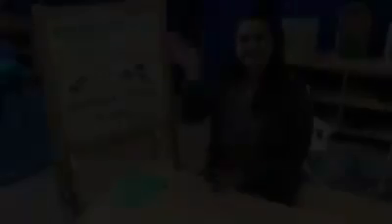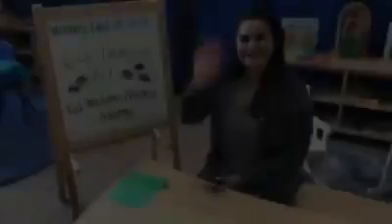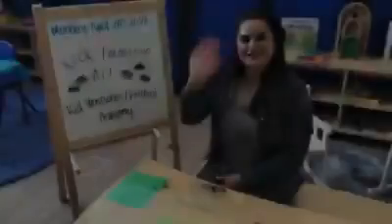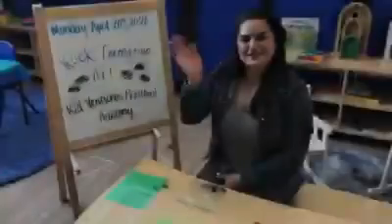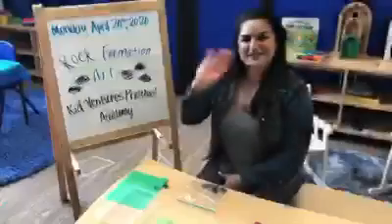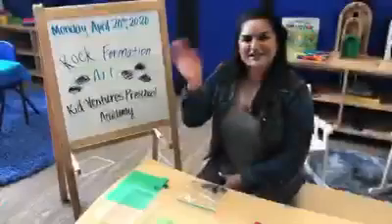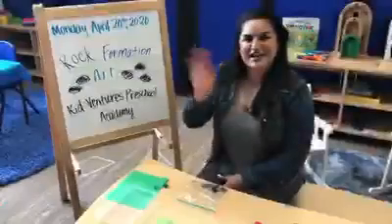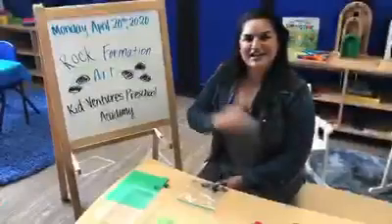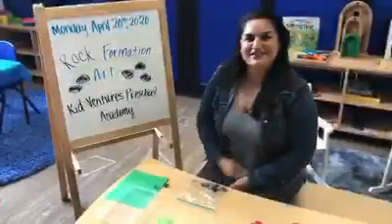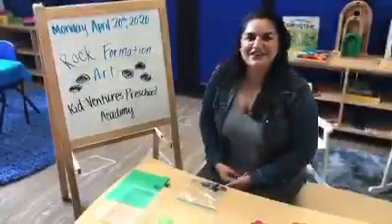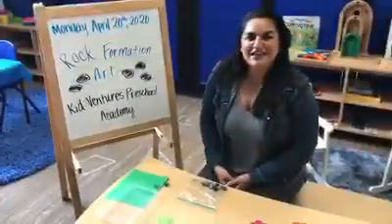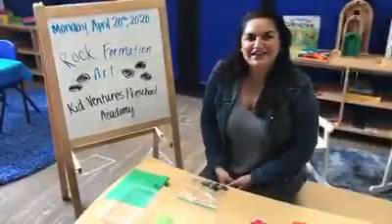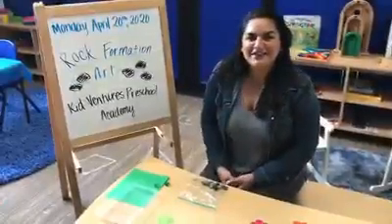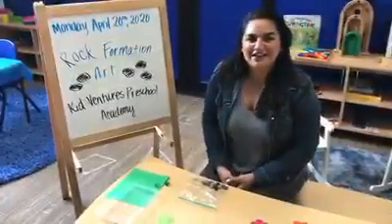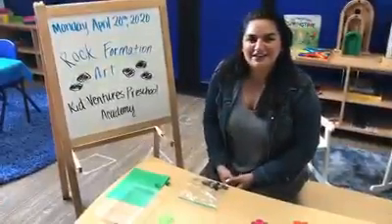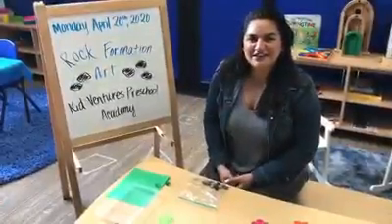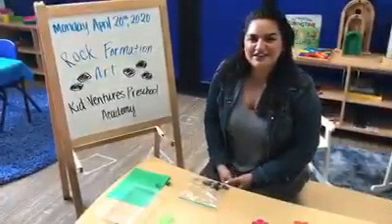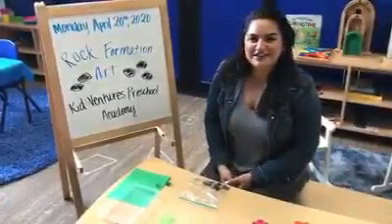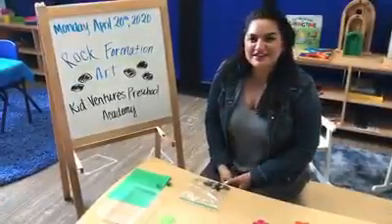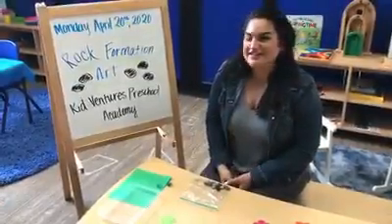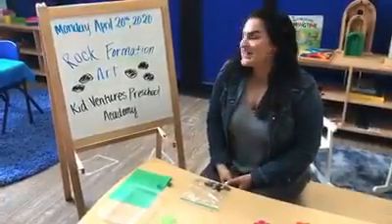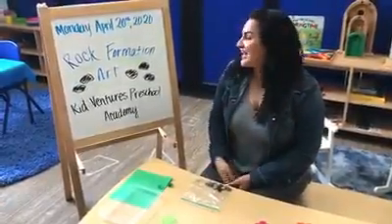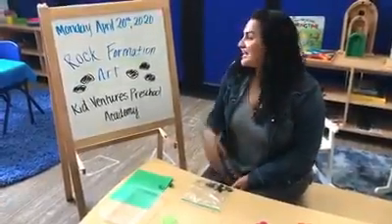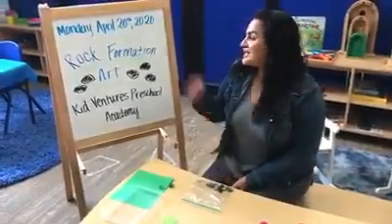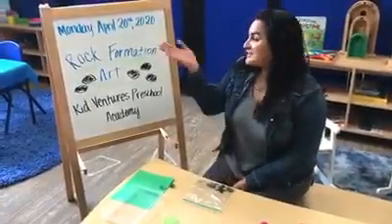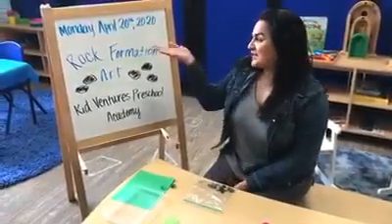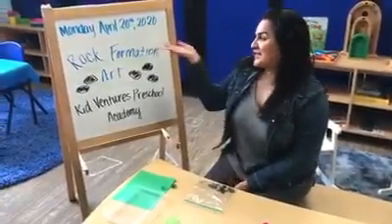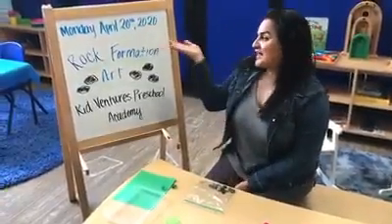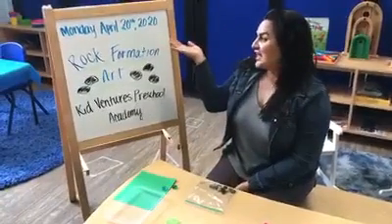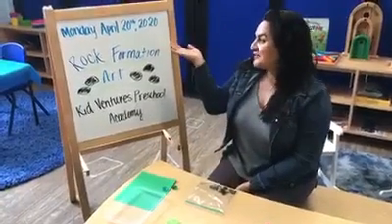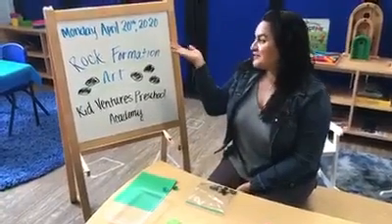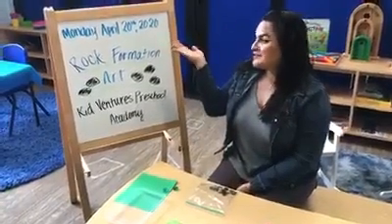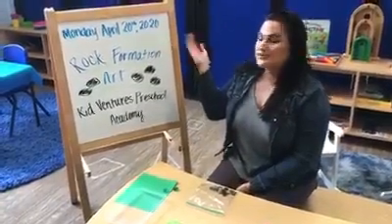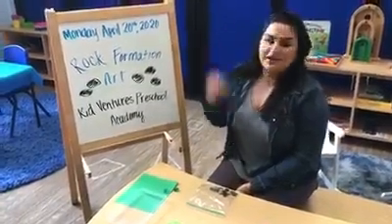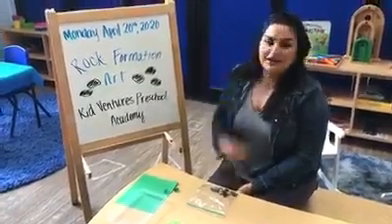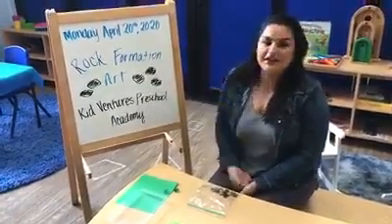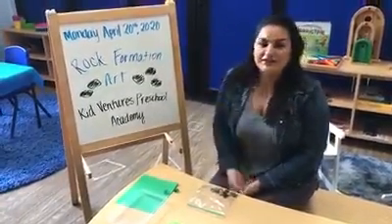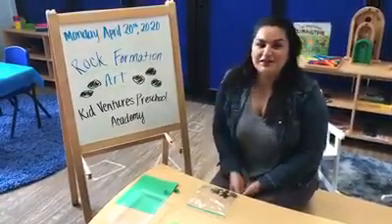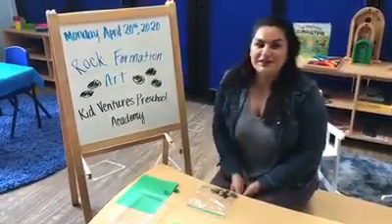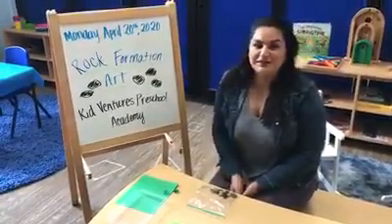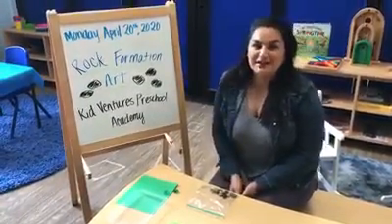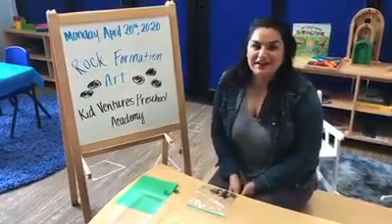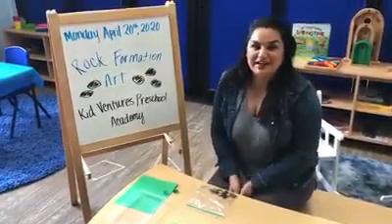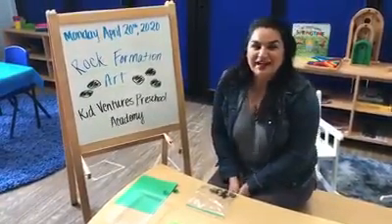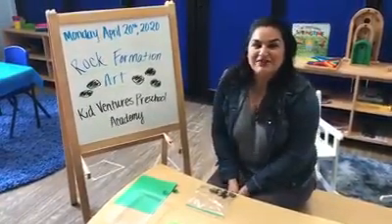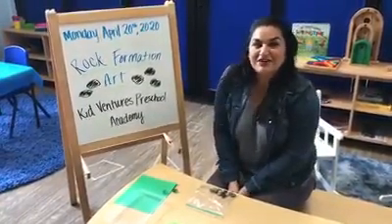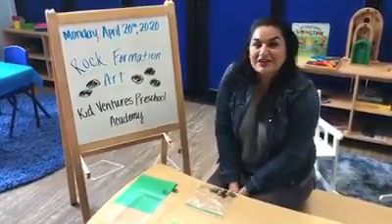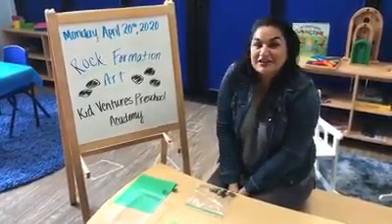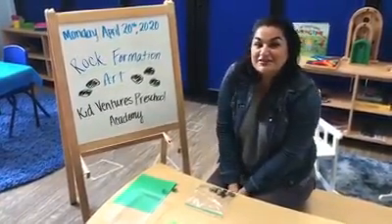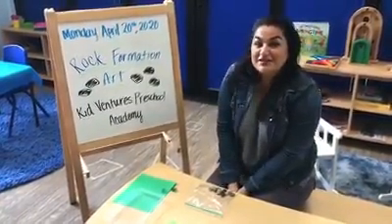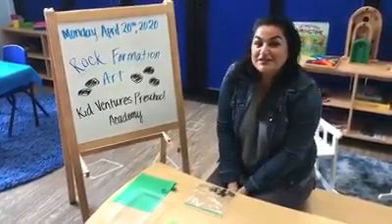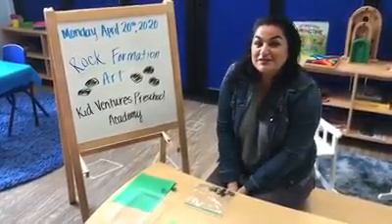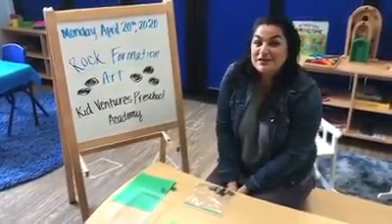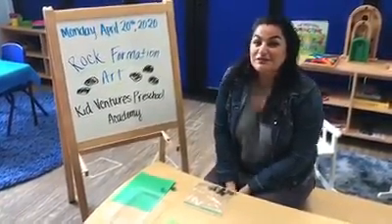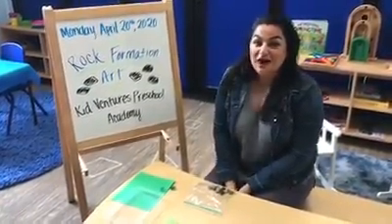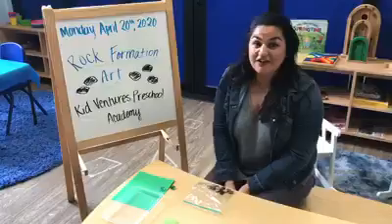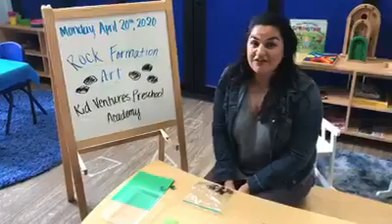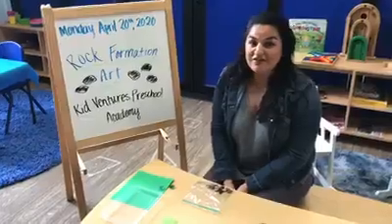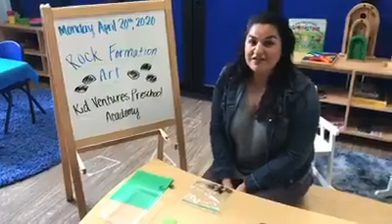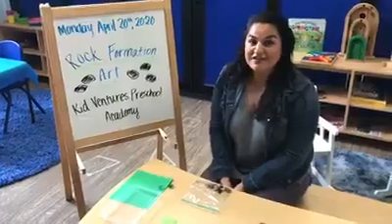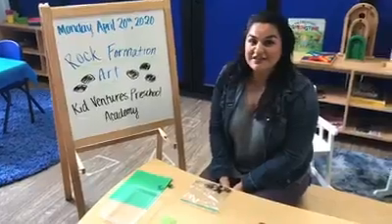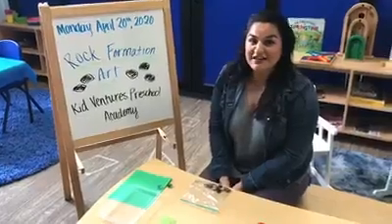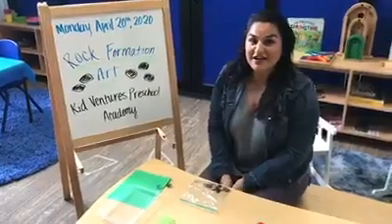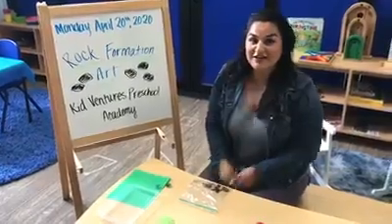It's Miss Dani with KidVentures. Today is Monday, April 20th, 2020, and we're going to be doing rock formation art.